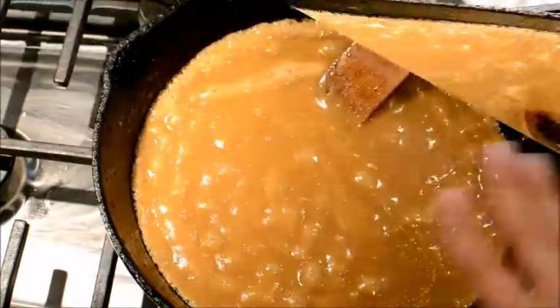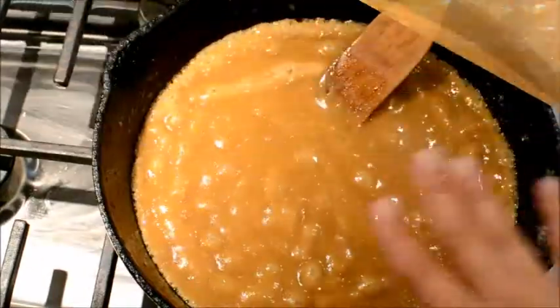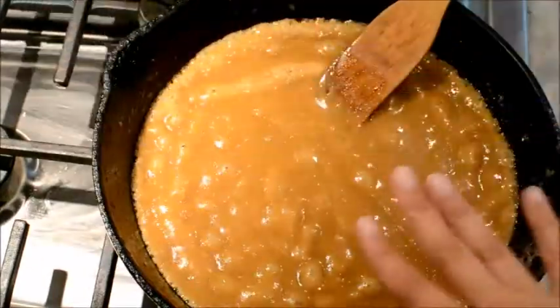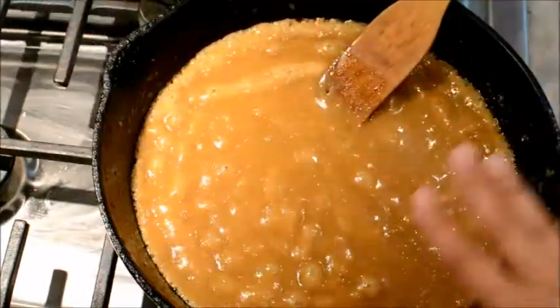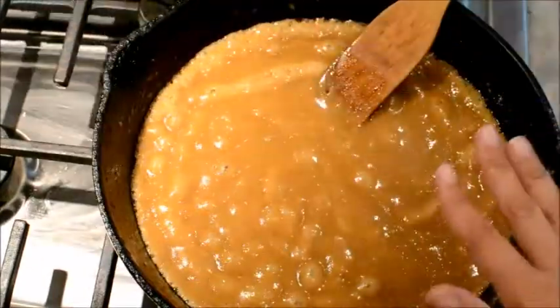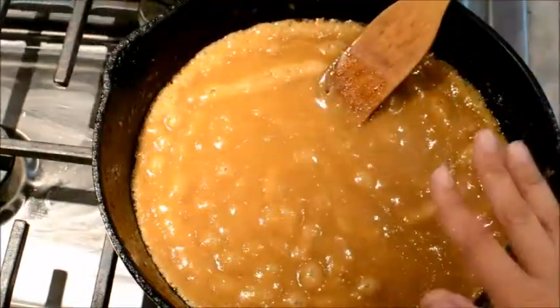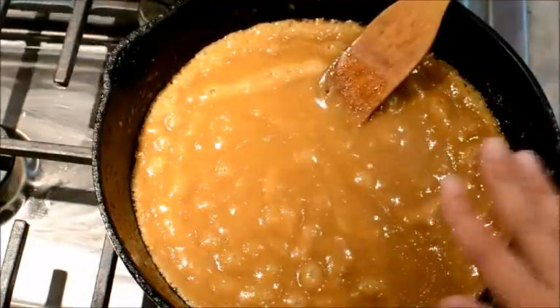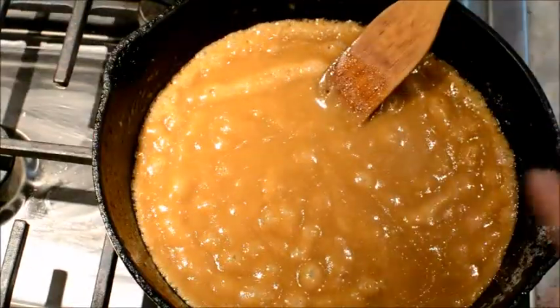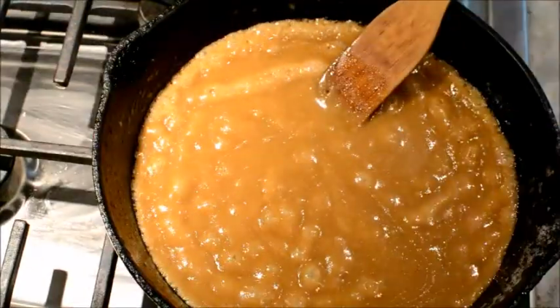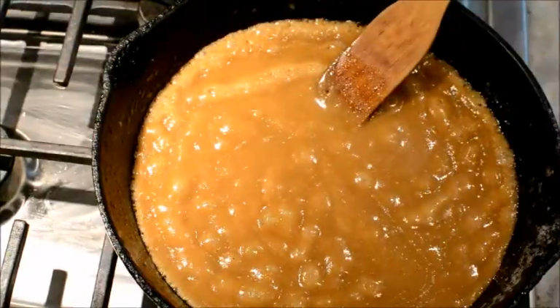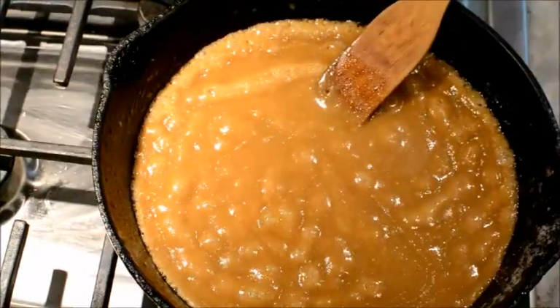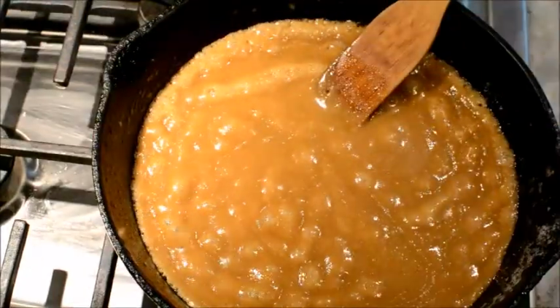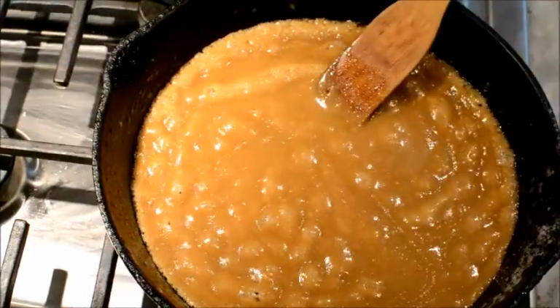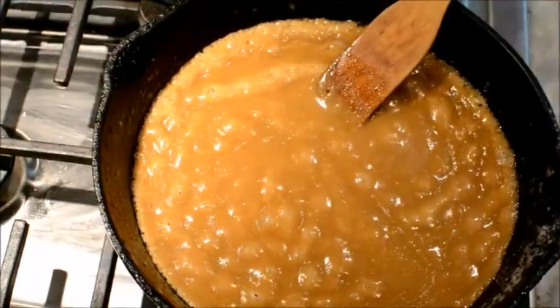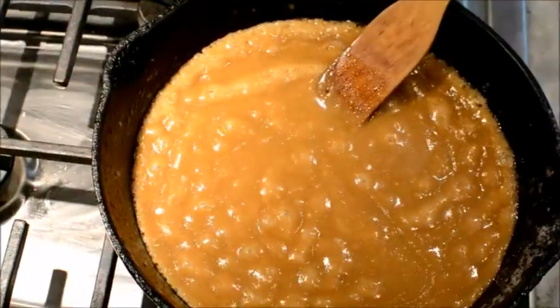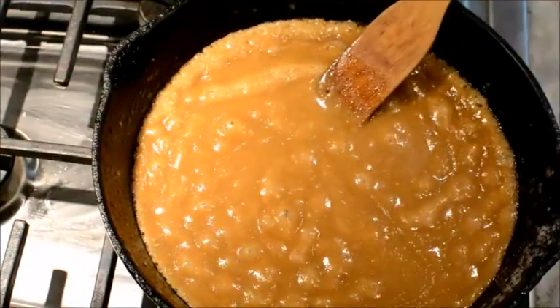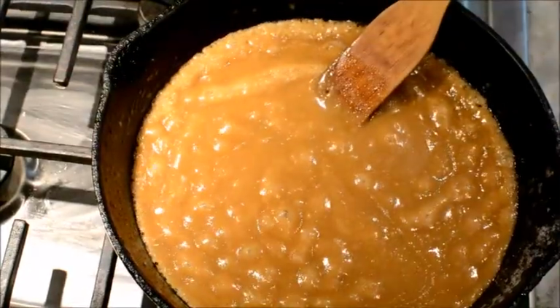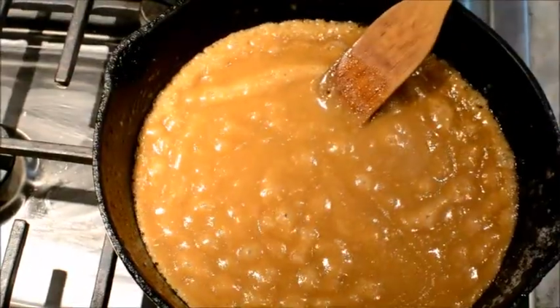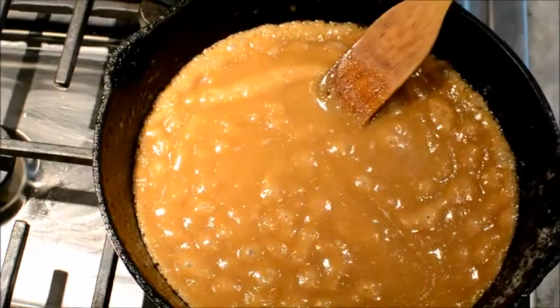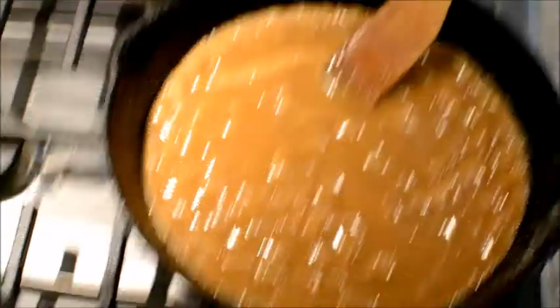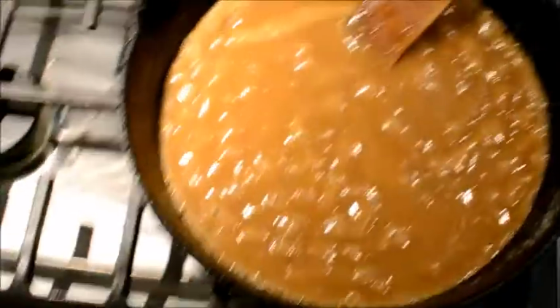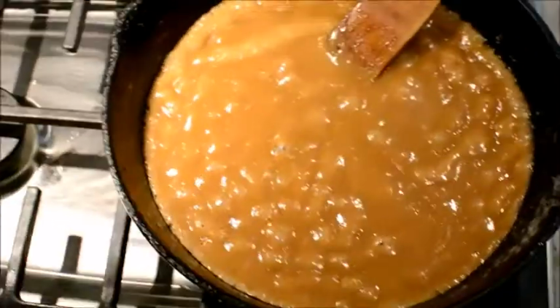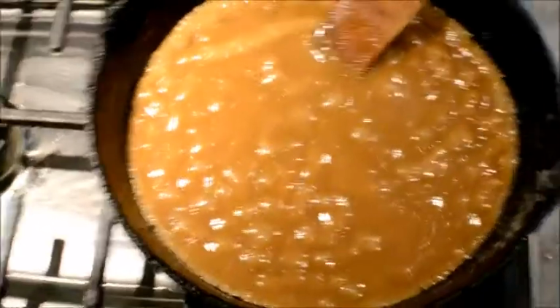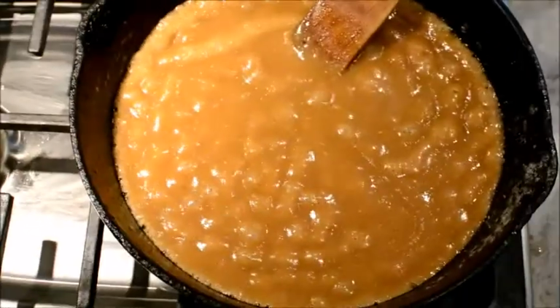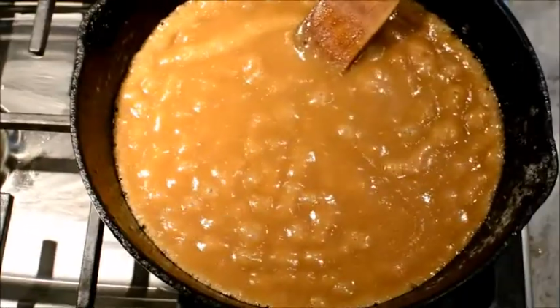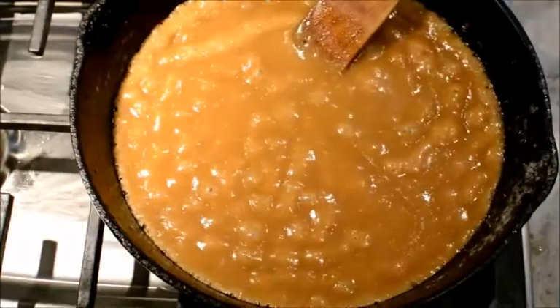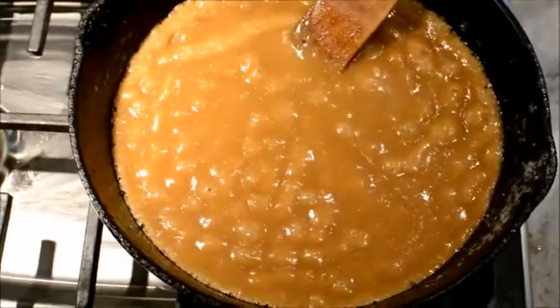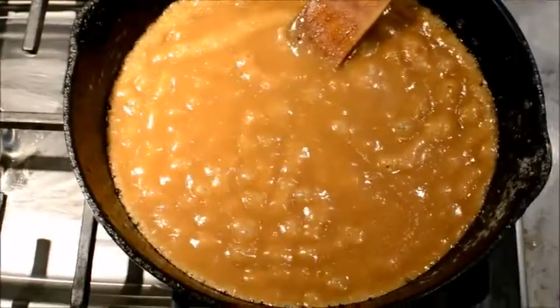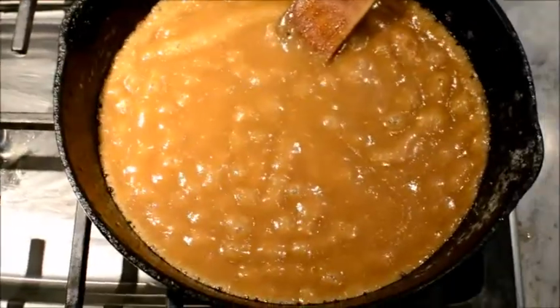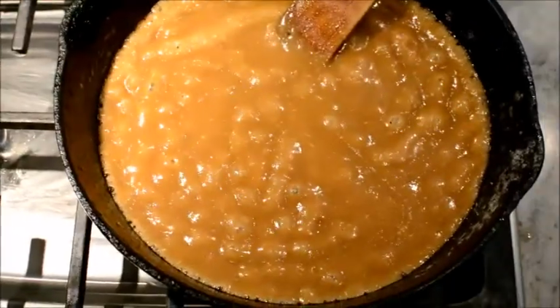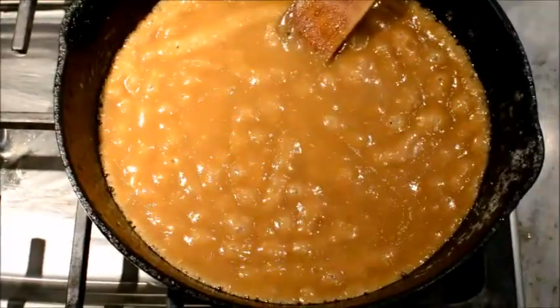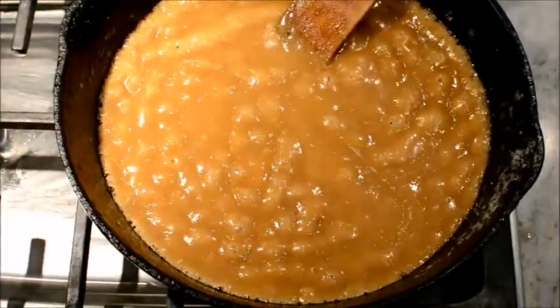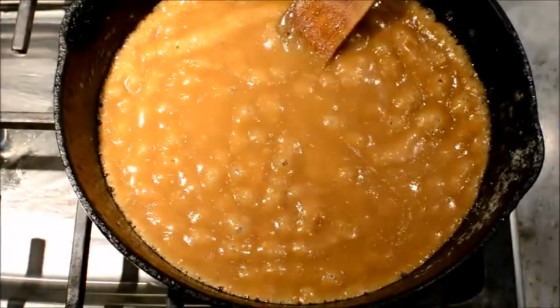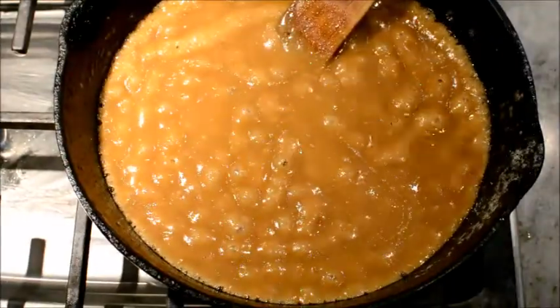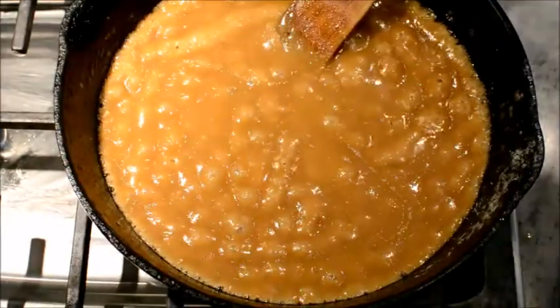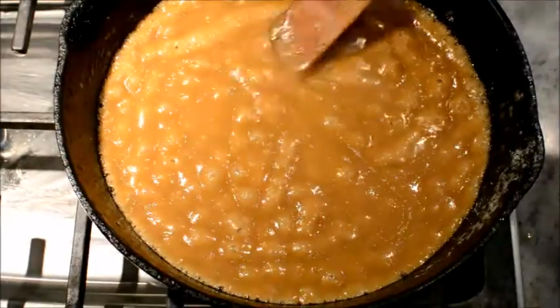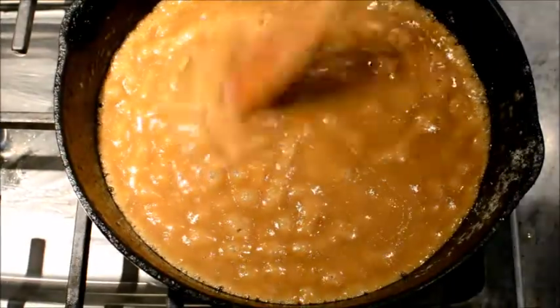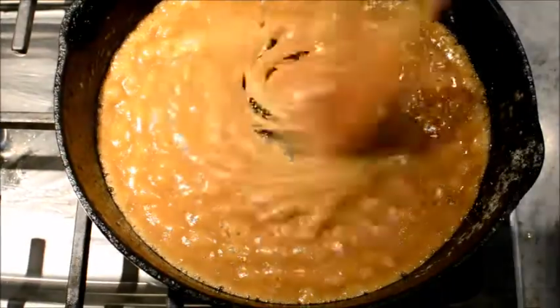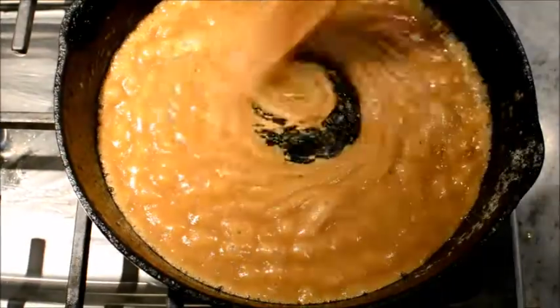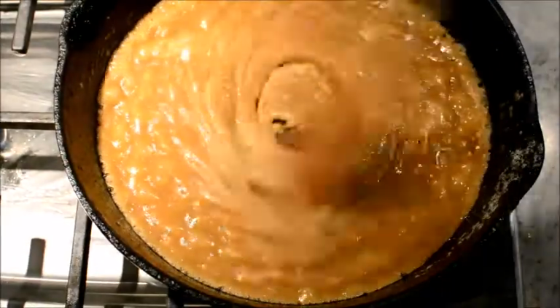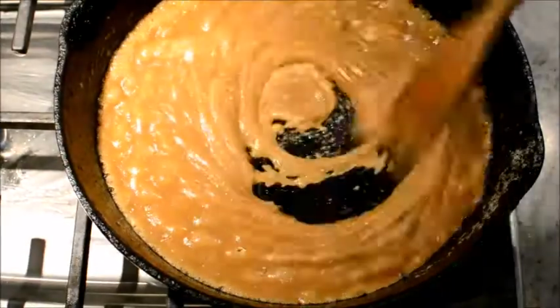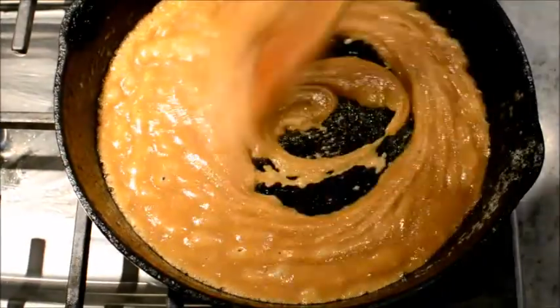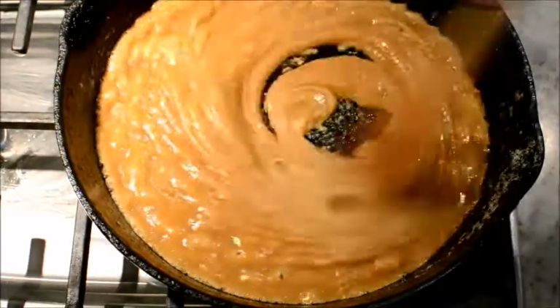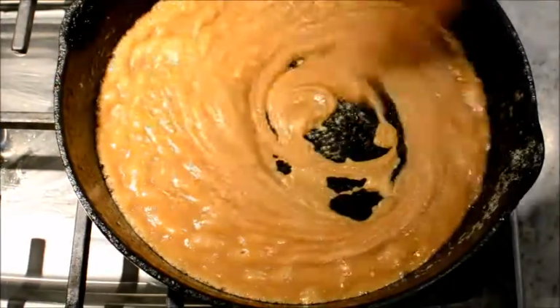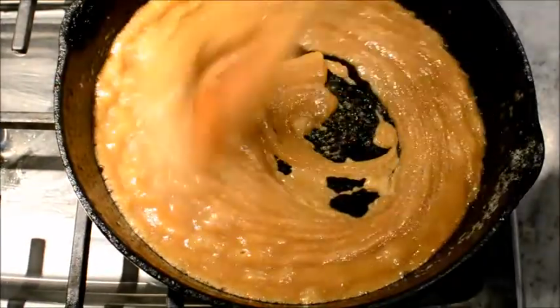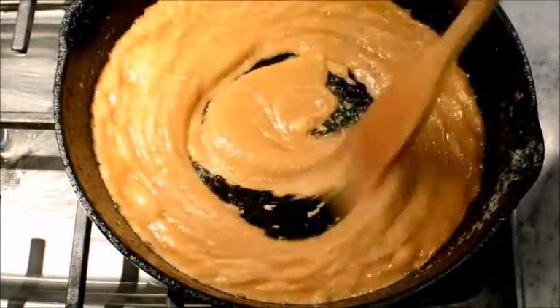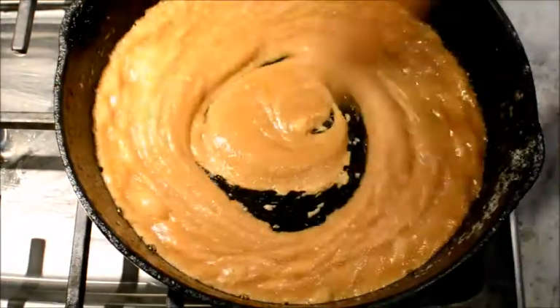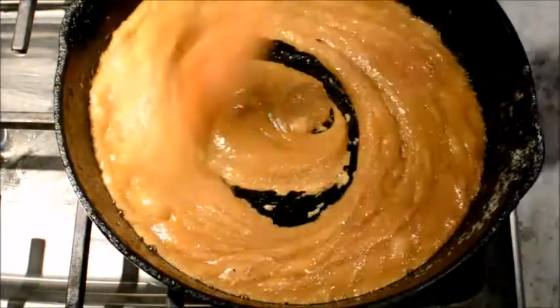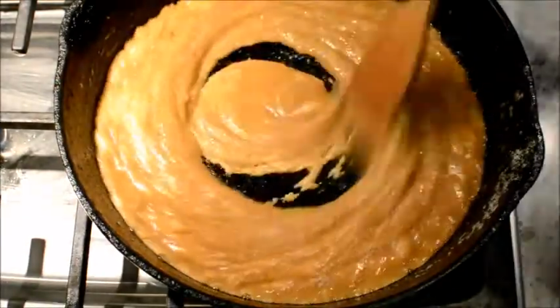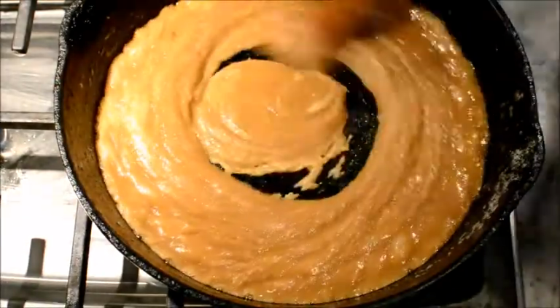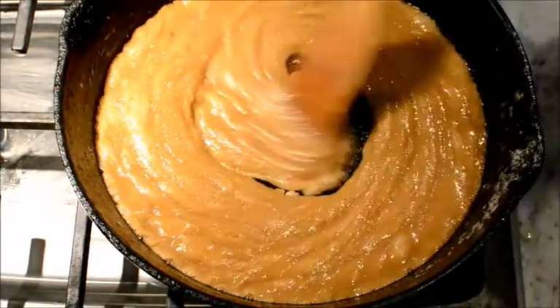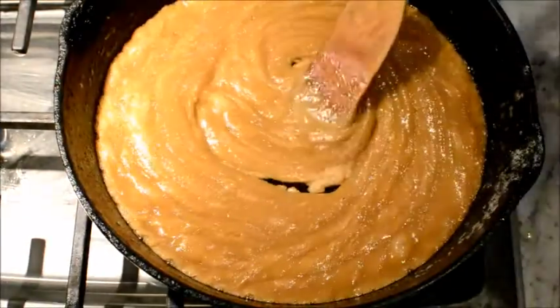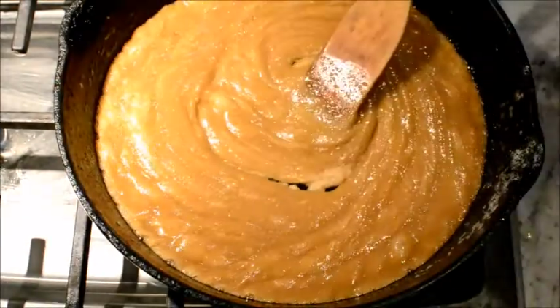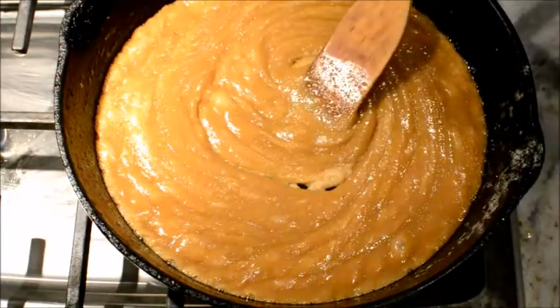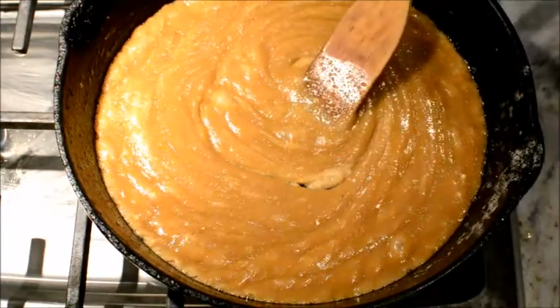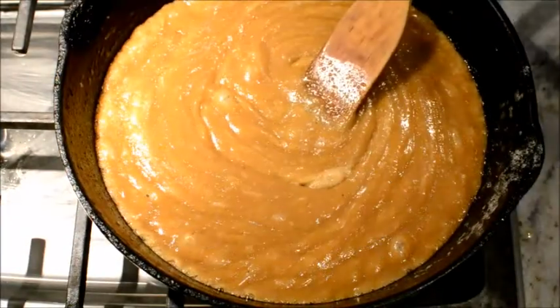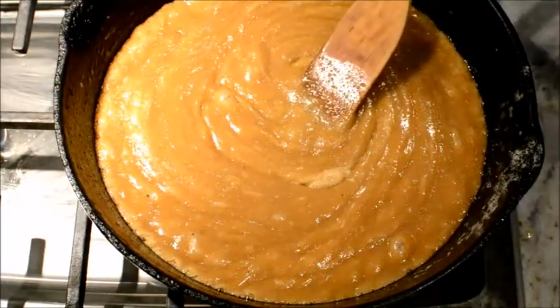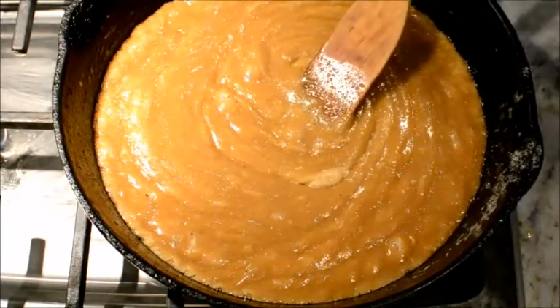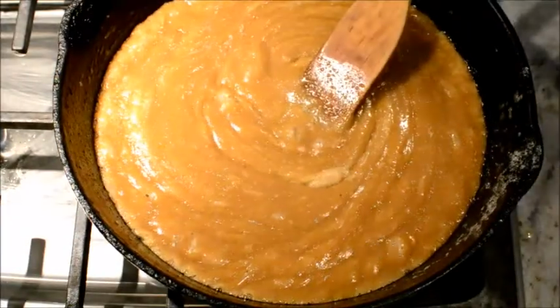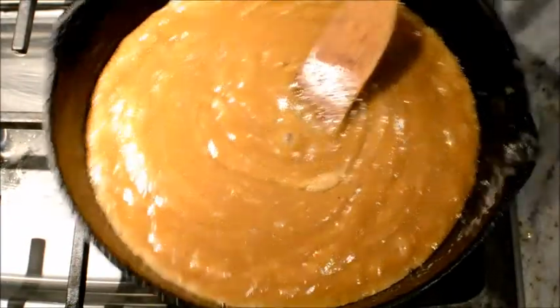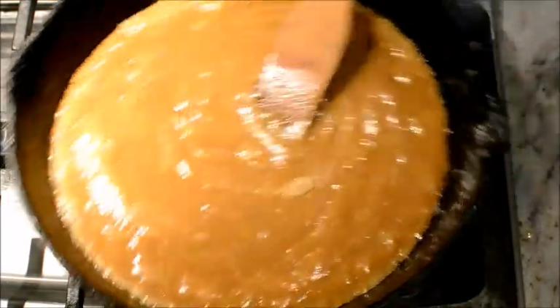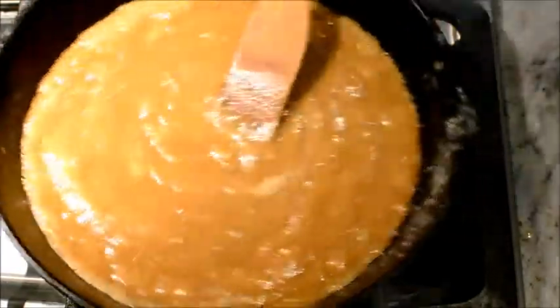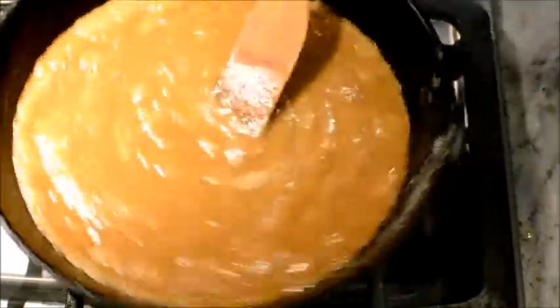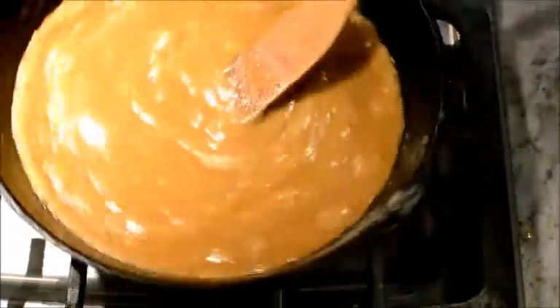Can you tell how smooth it looks? It looks really smooth — so we're just about done. Now I'm going to set this aside.